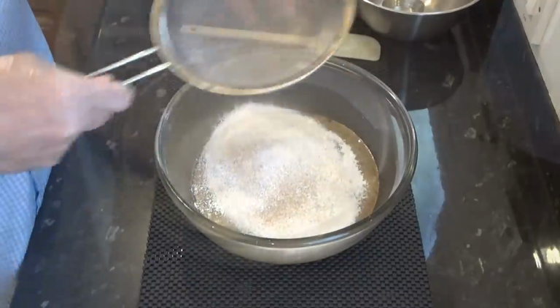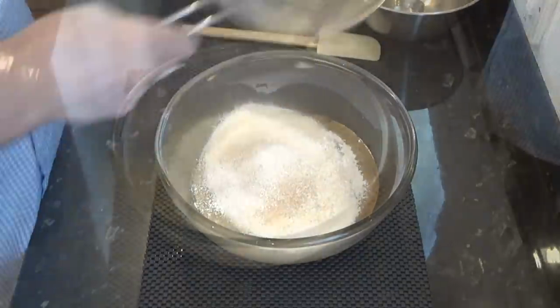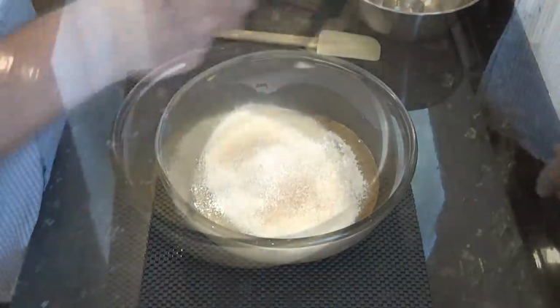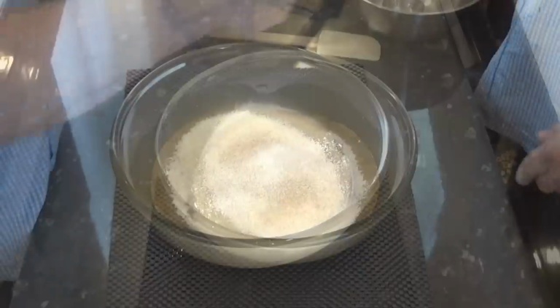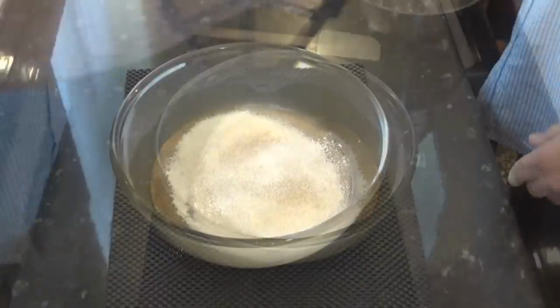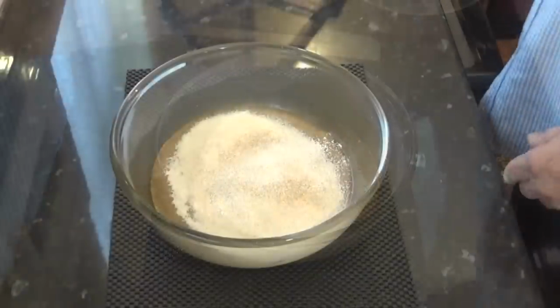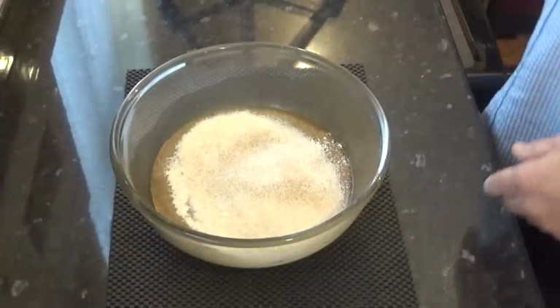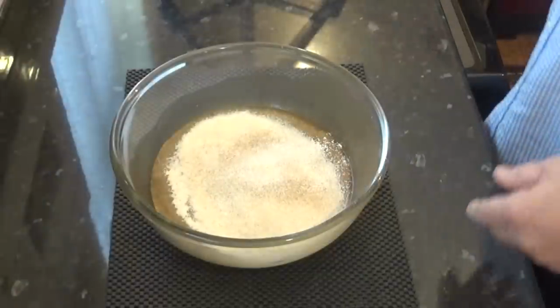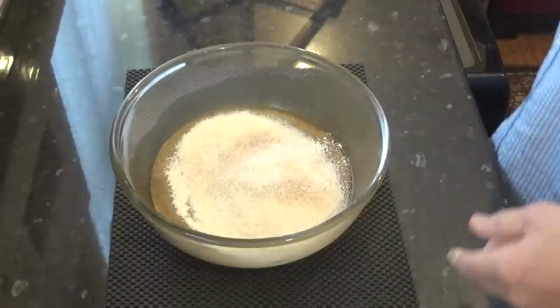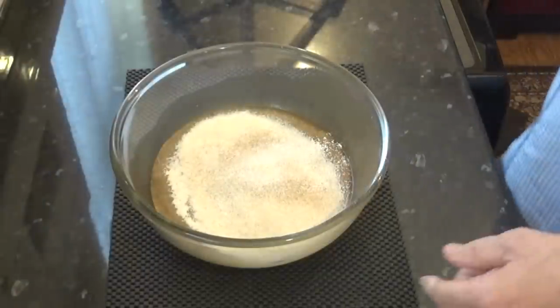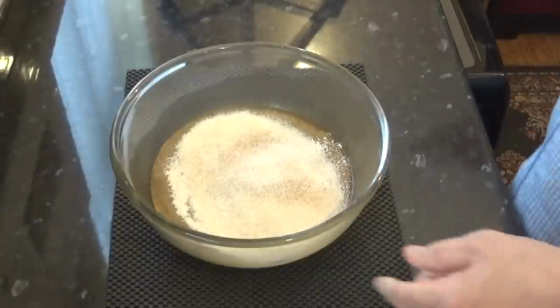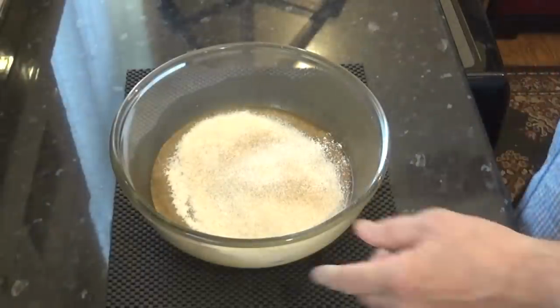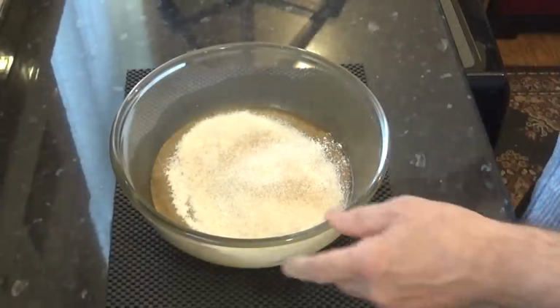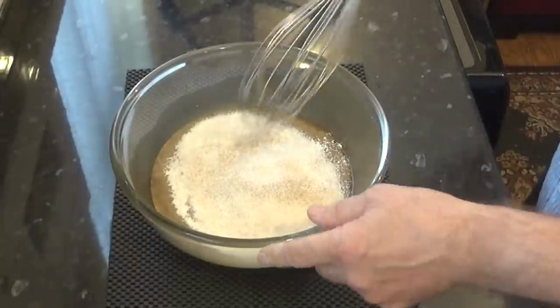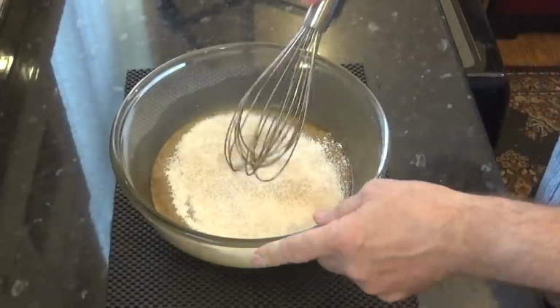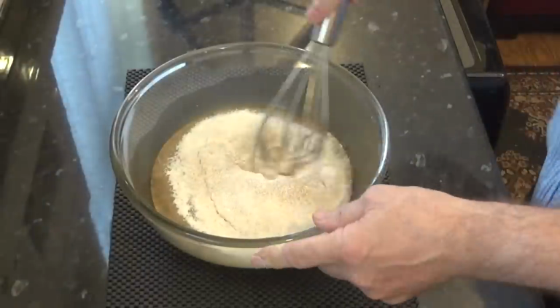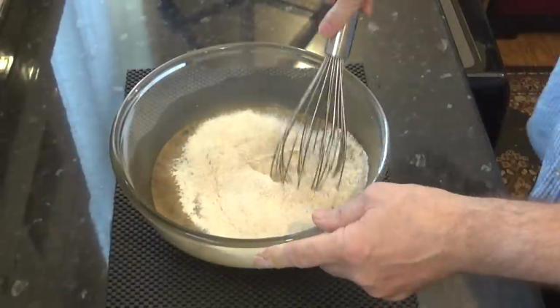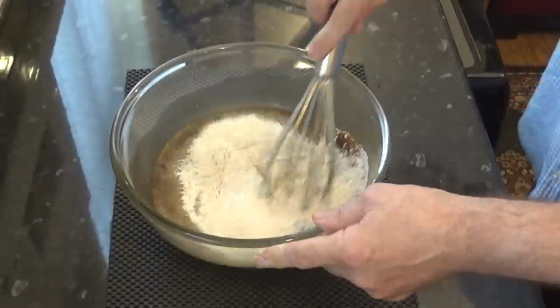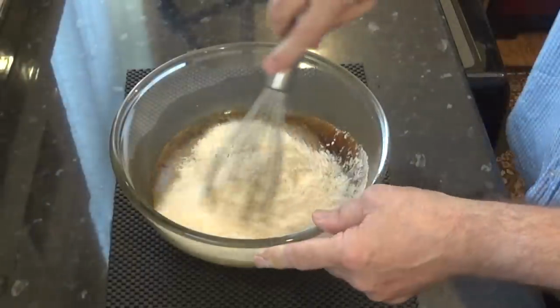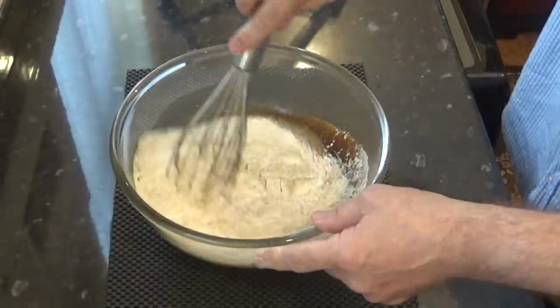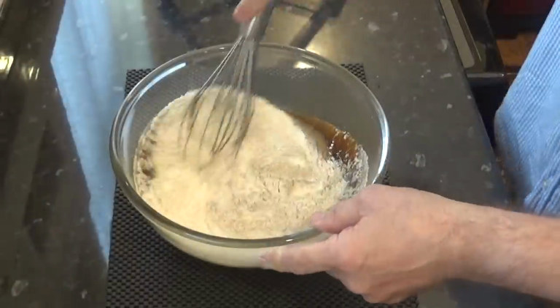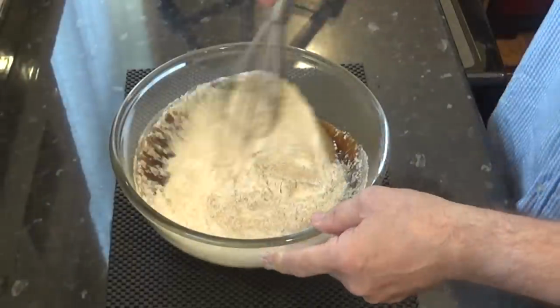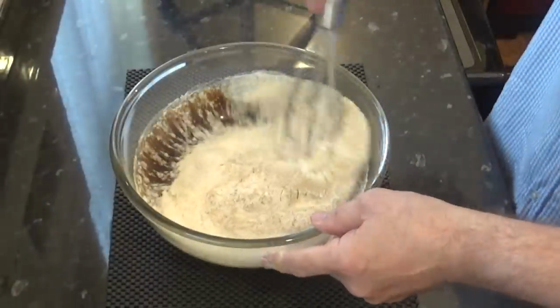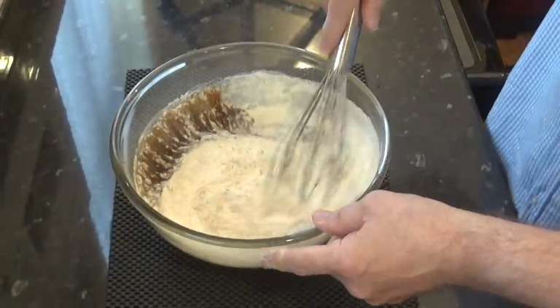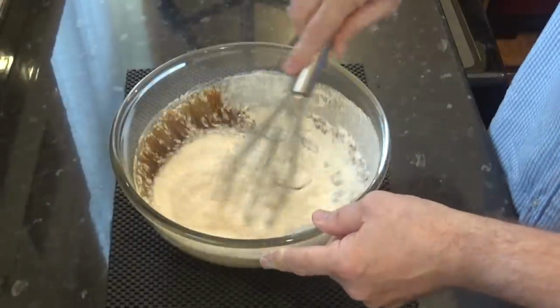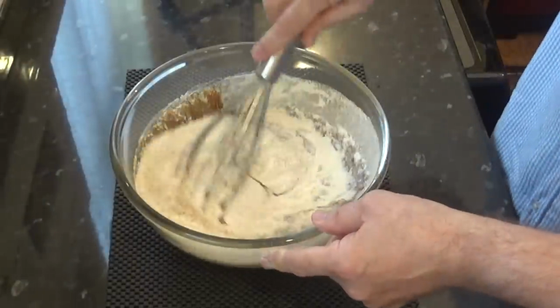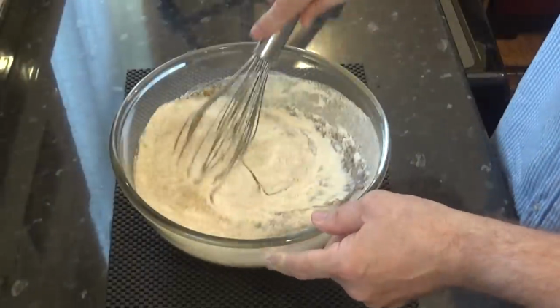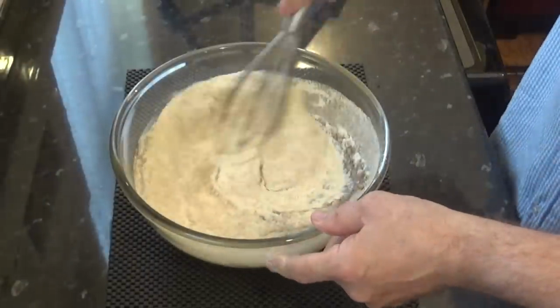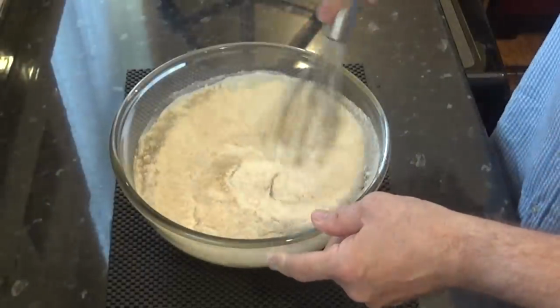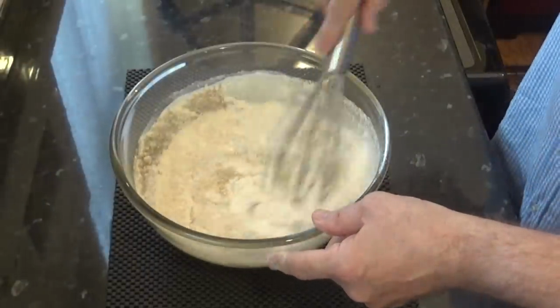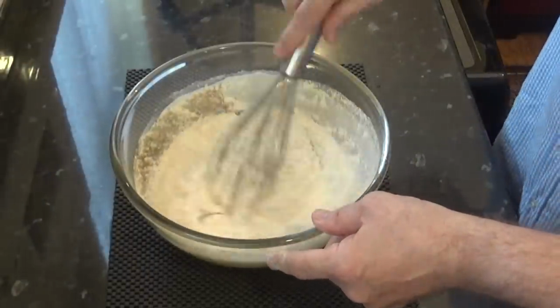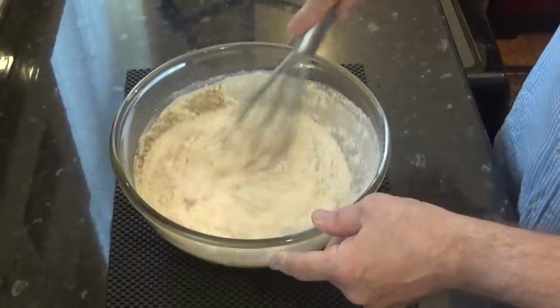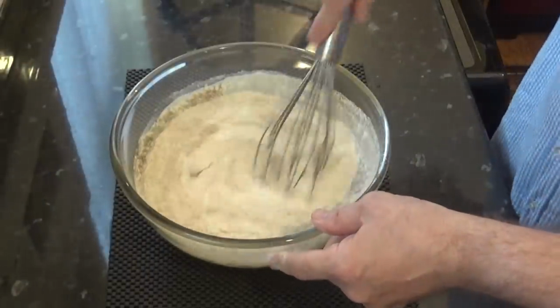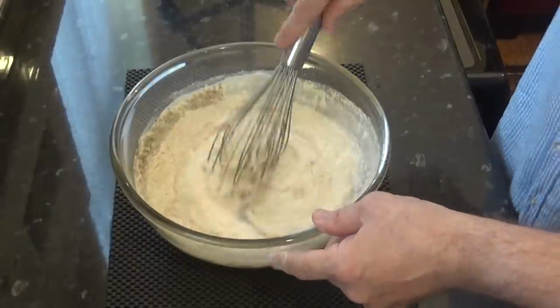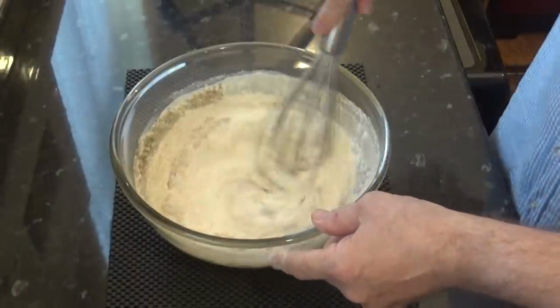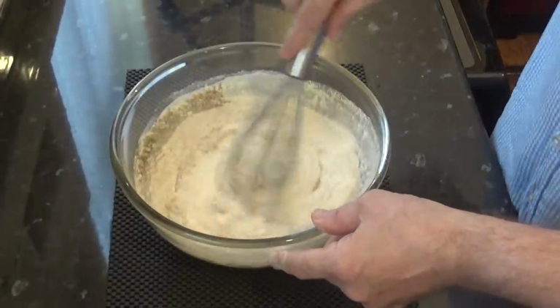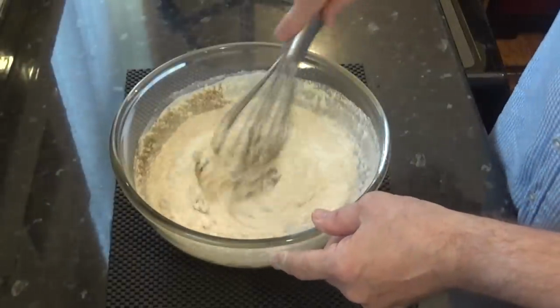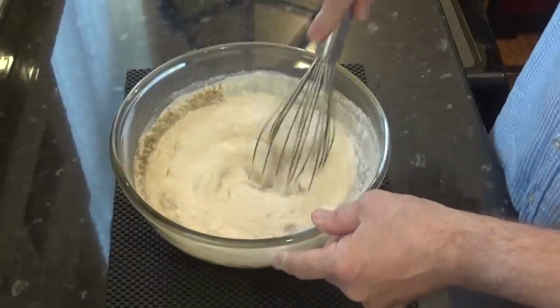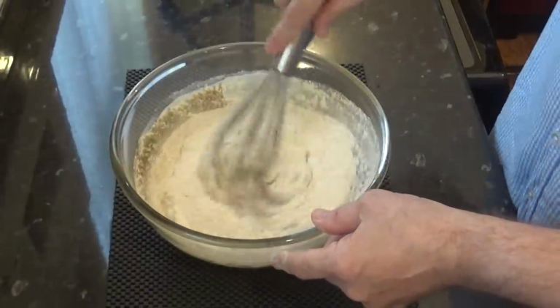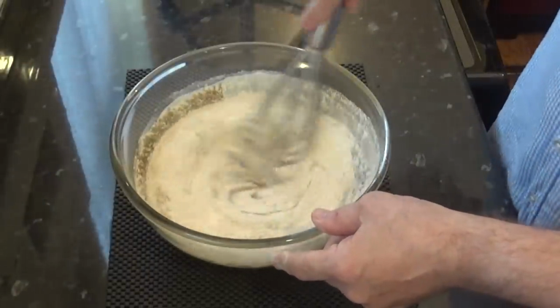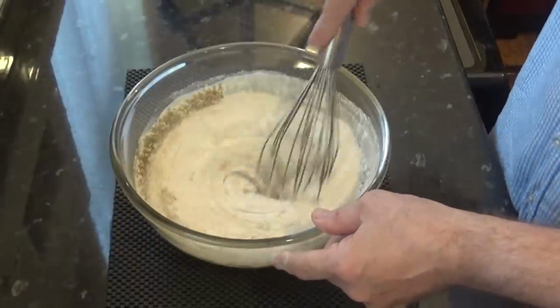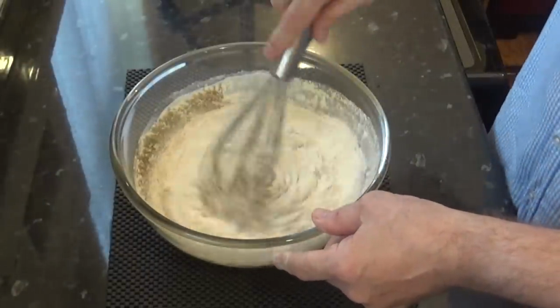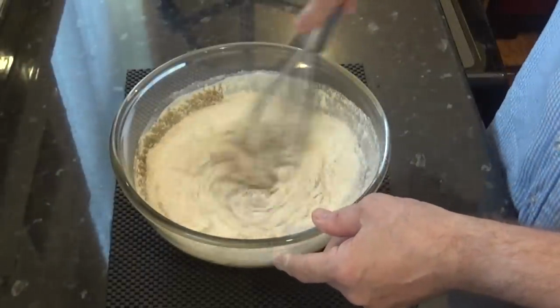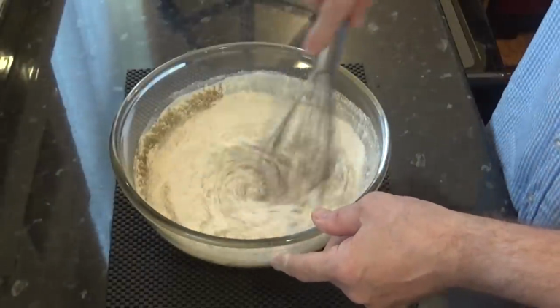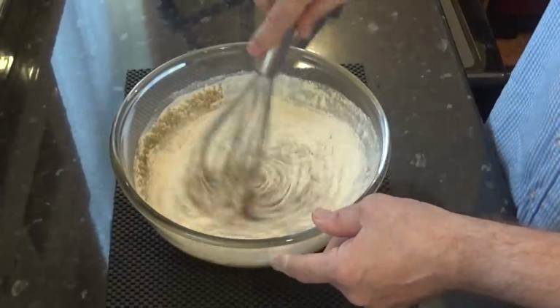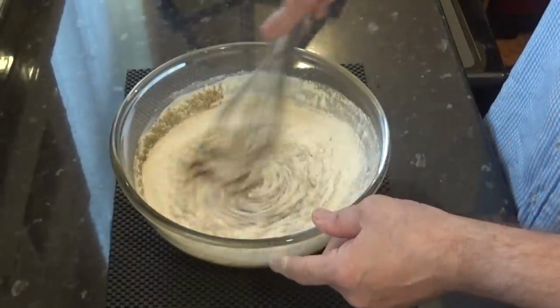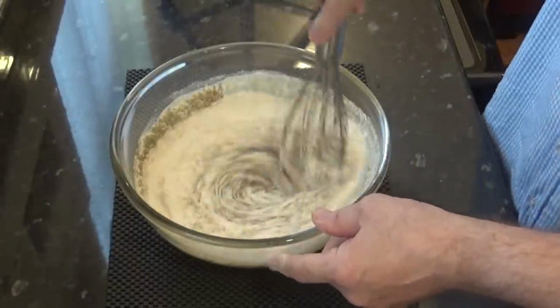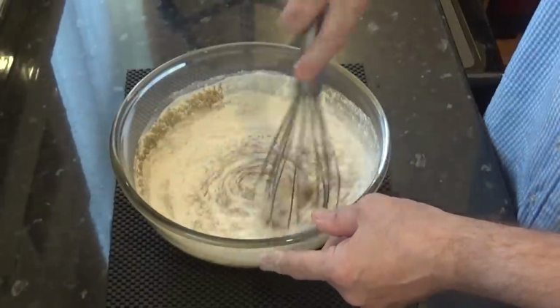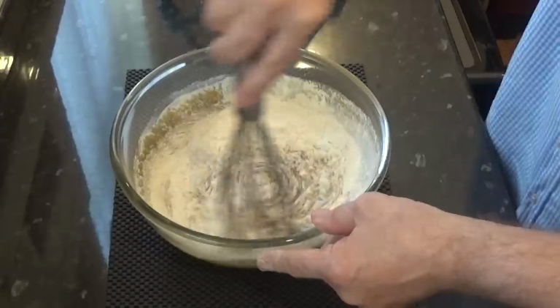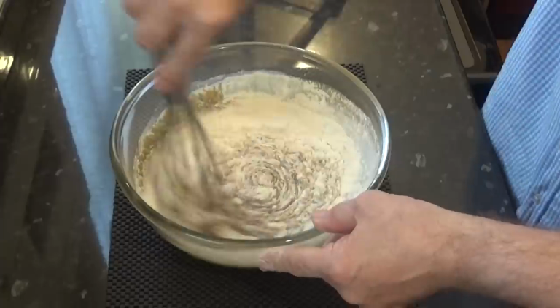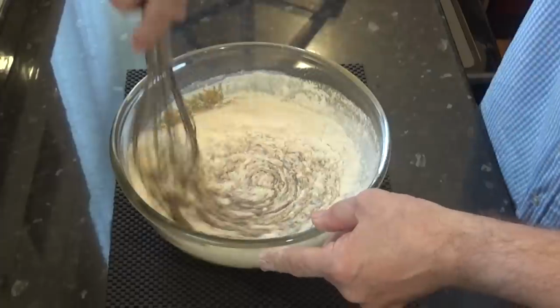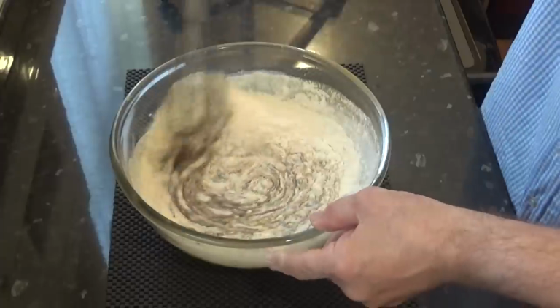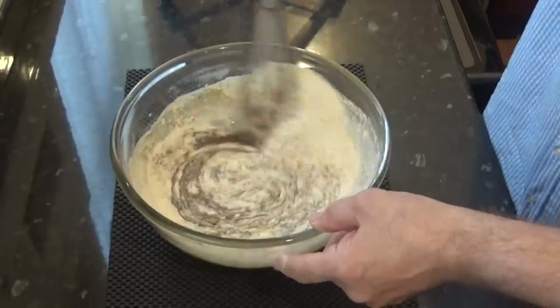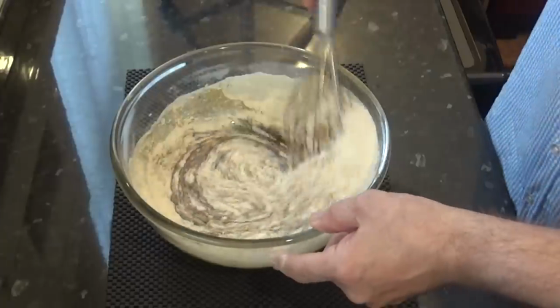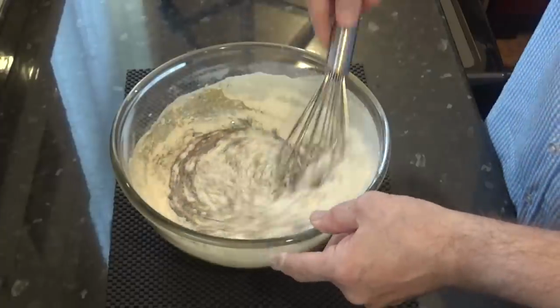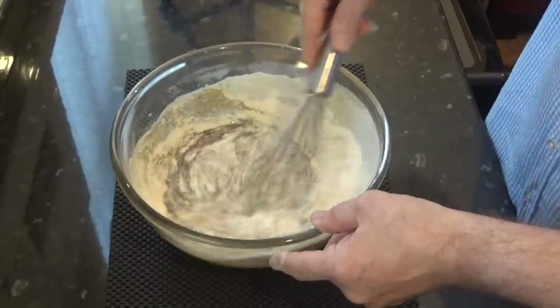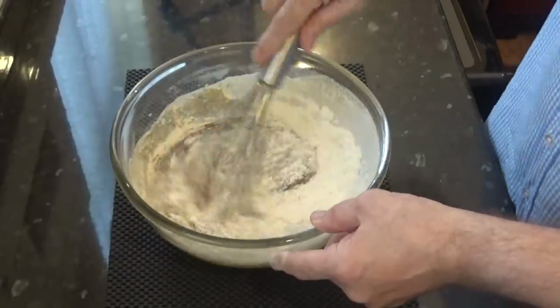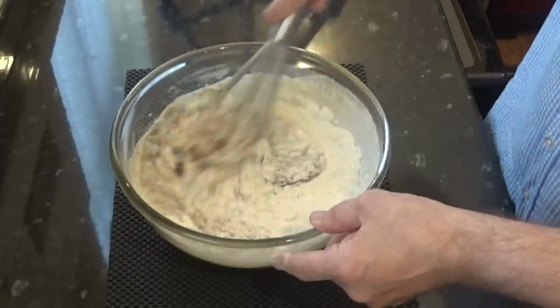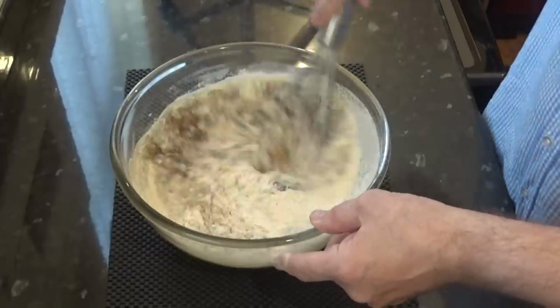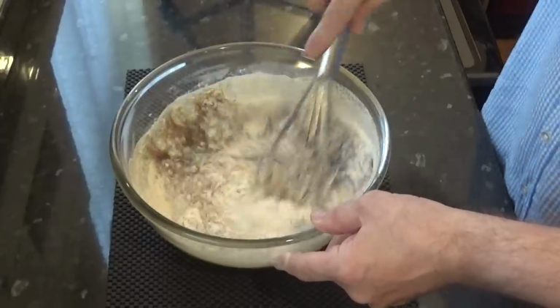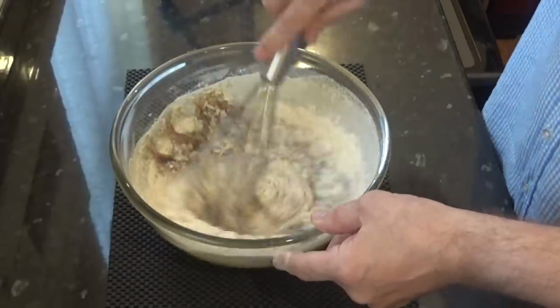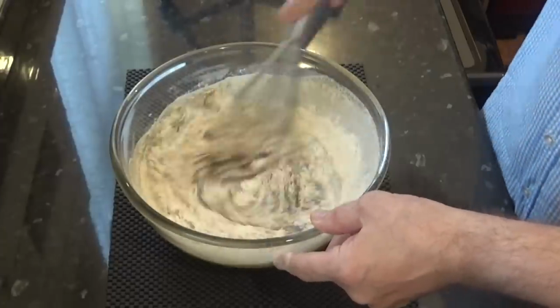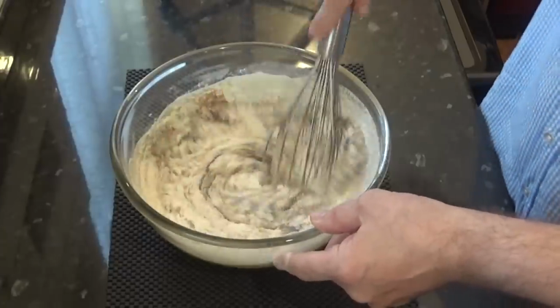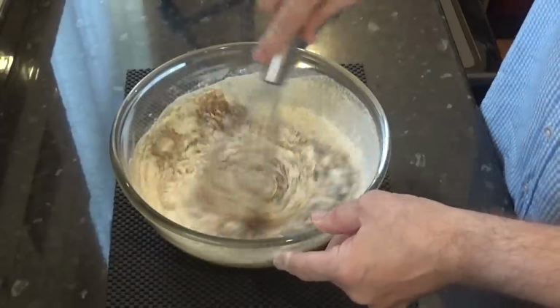Once it's all through, get your whisk and give it a good mix for a further minute until you have a smooth, silky batter.